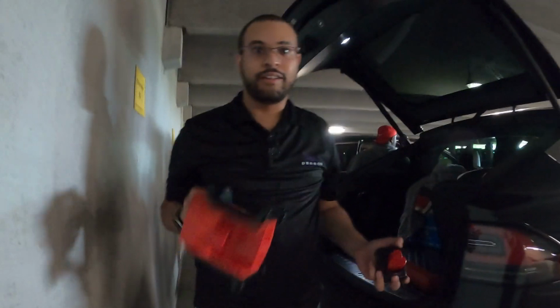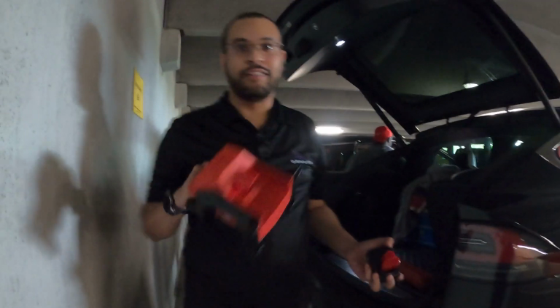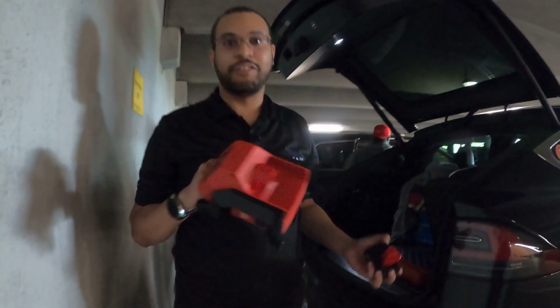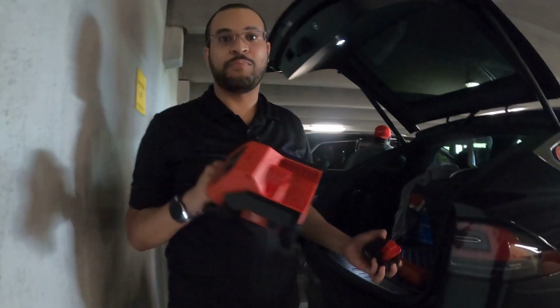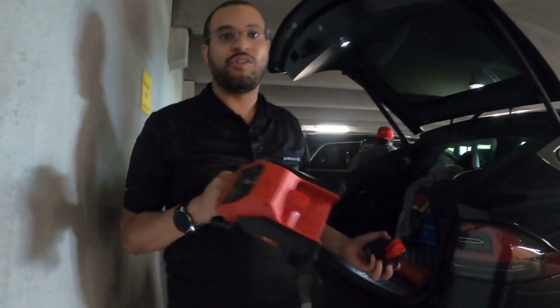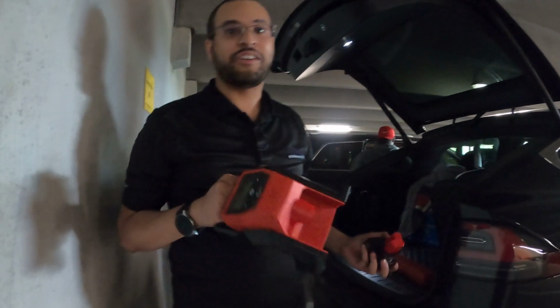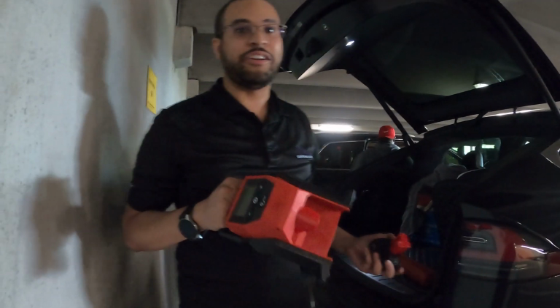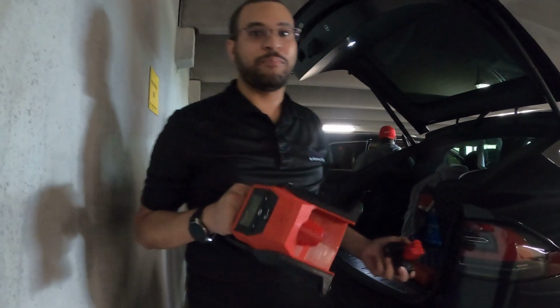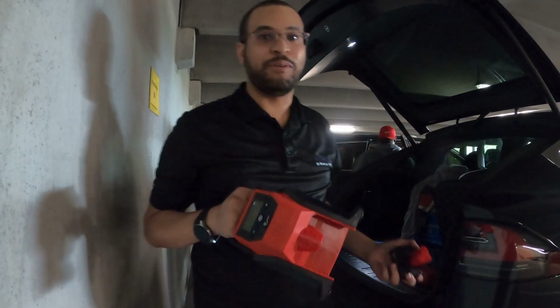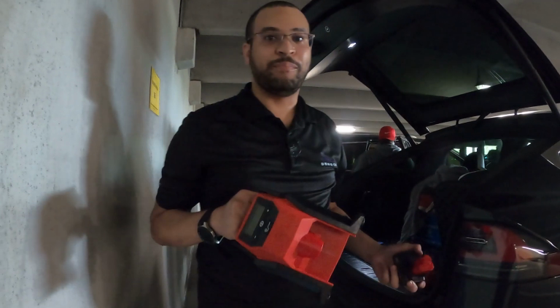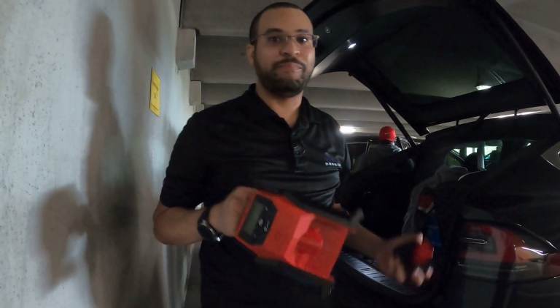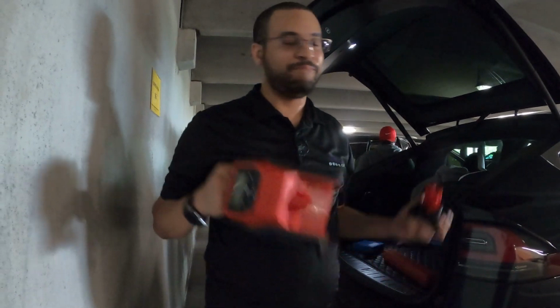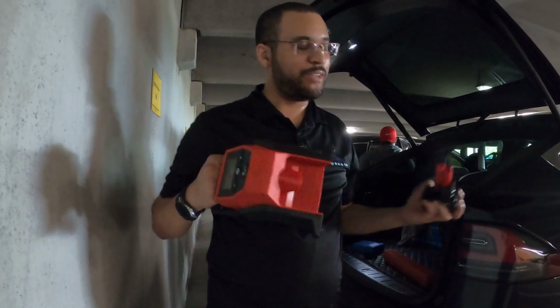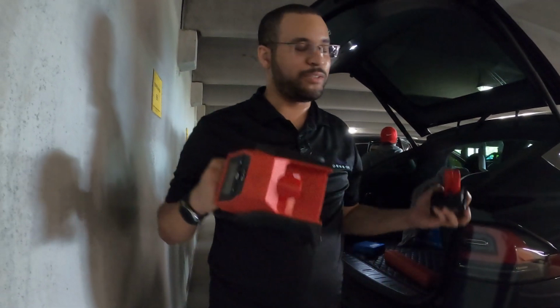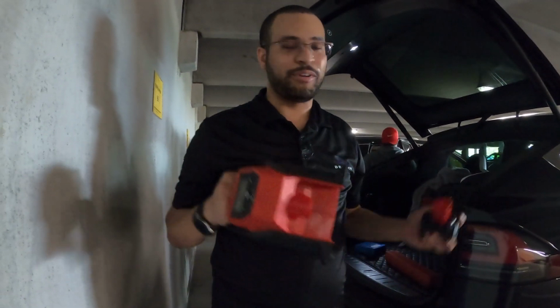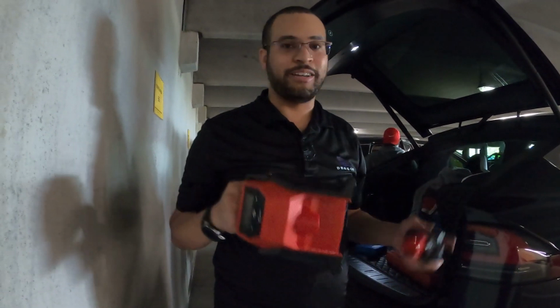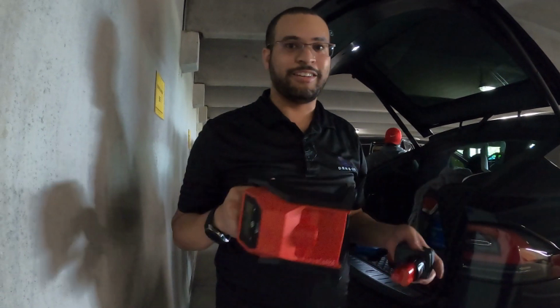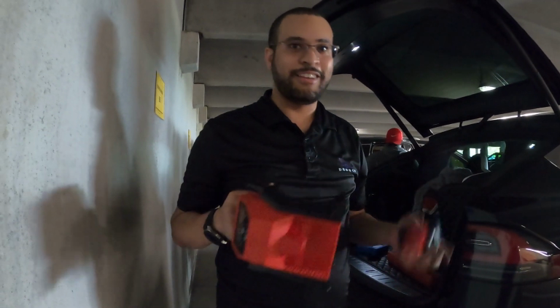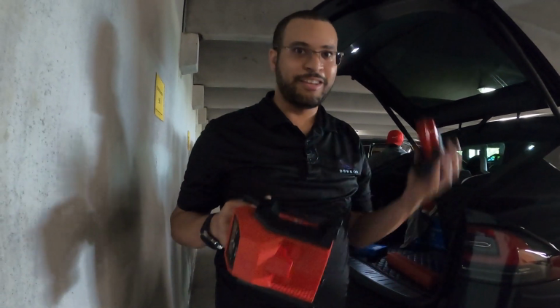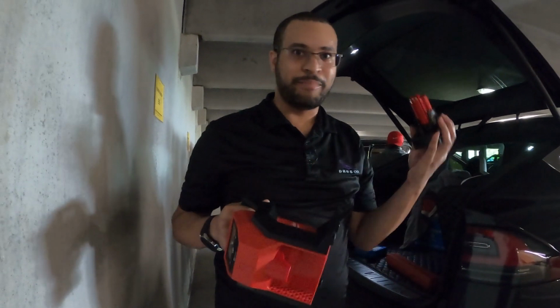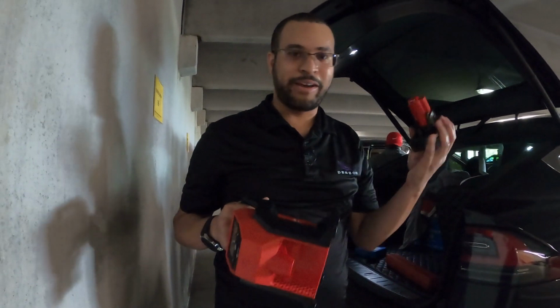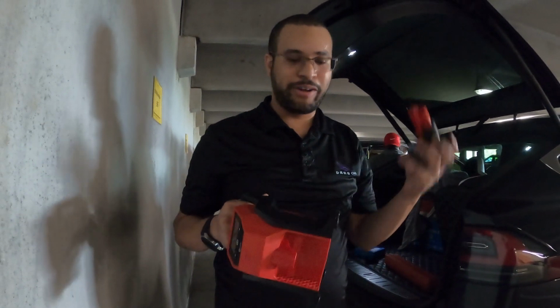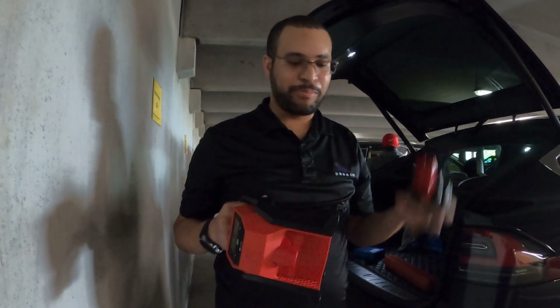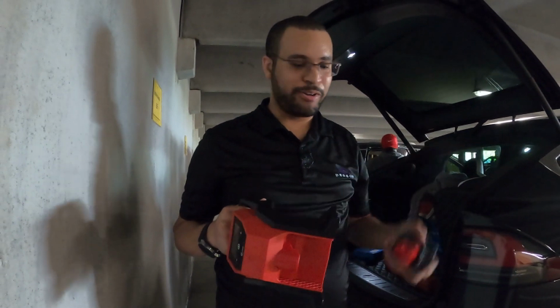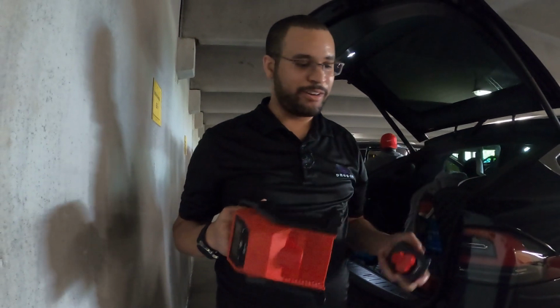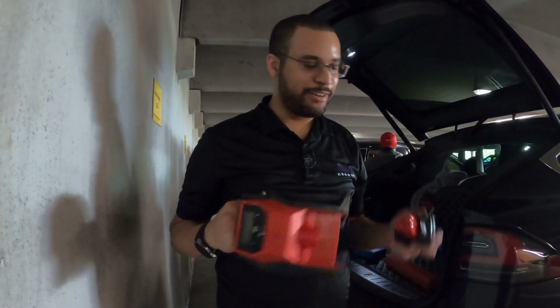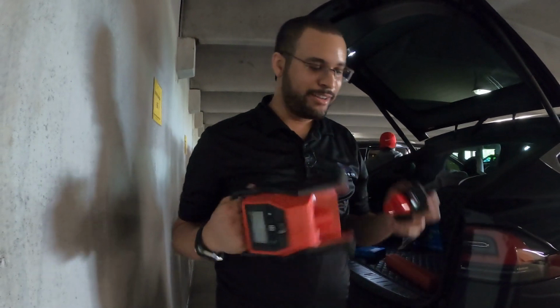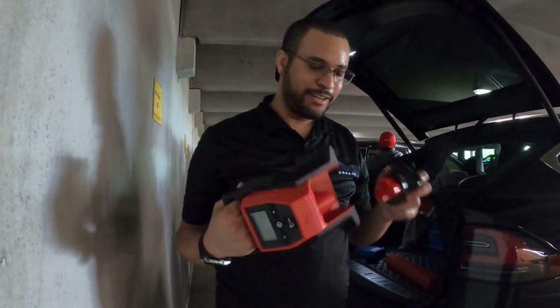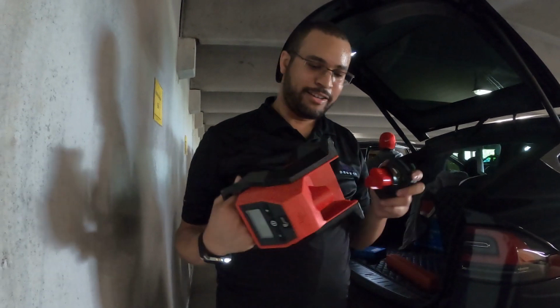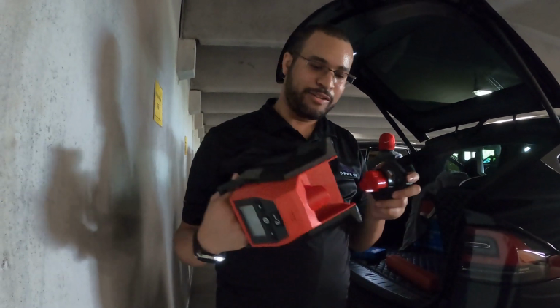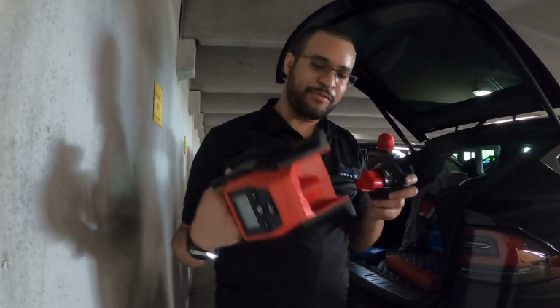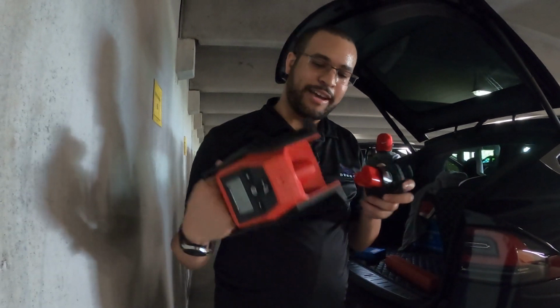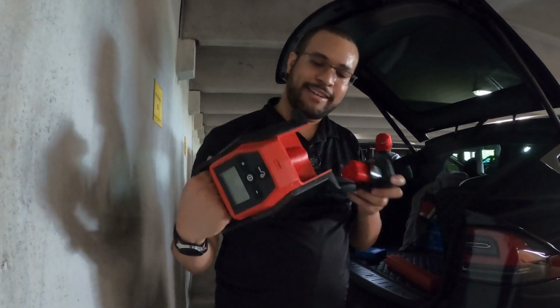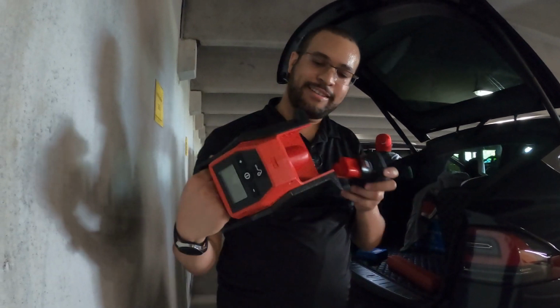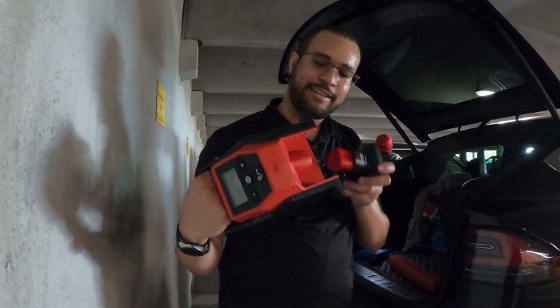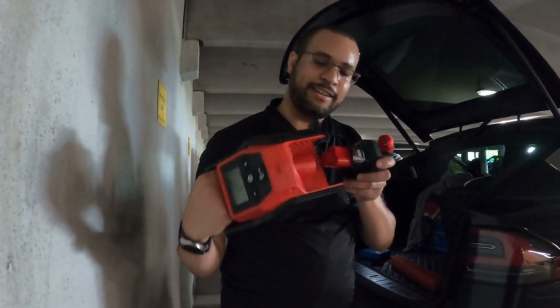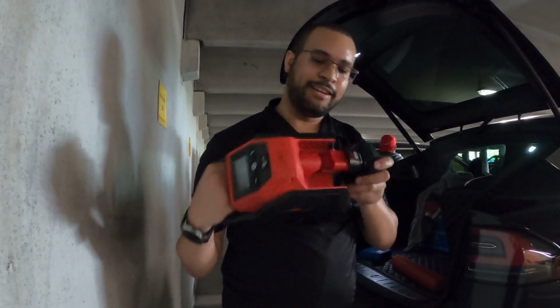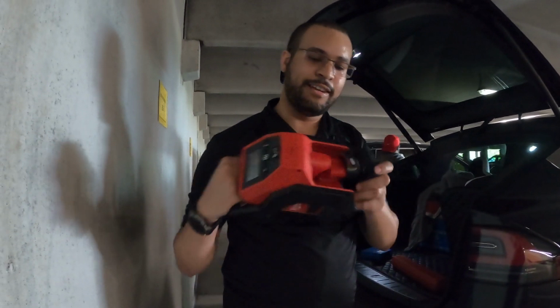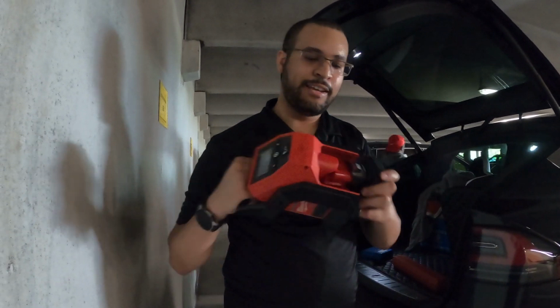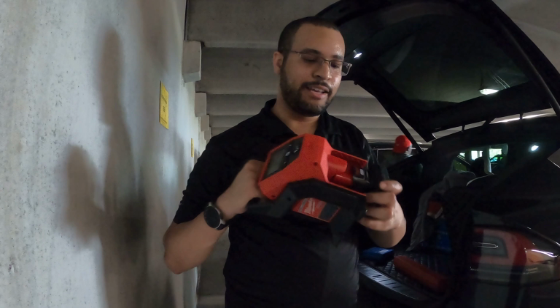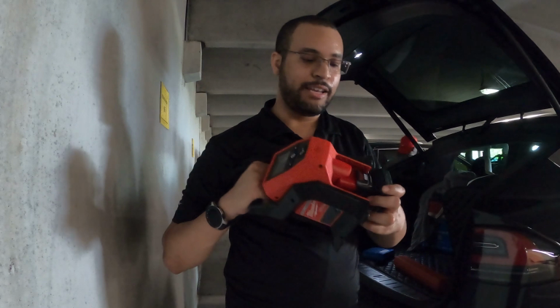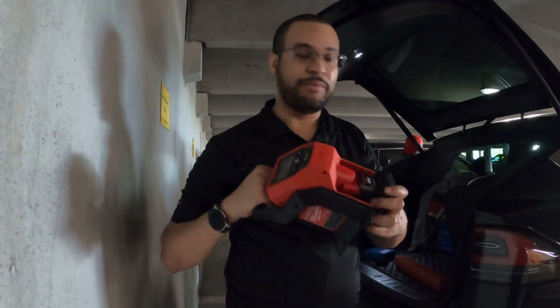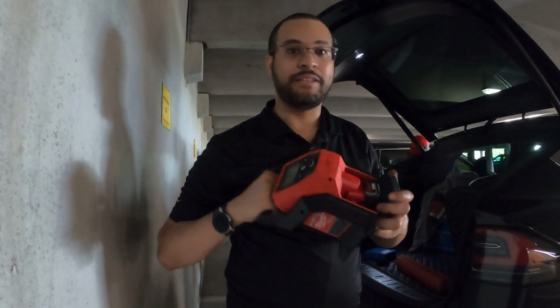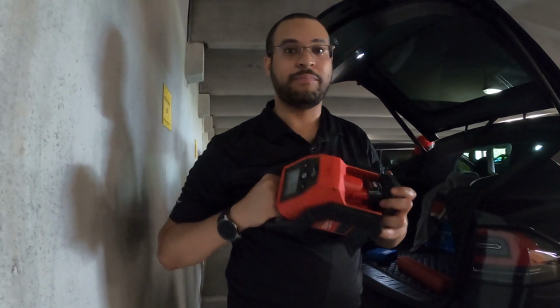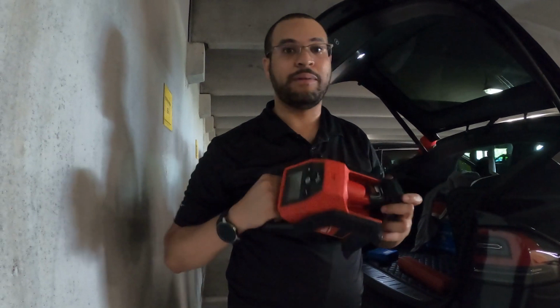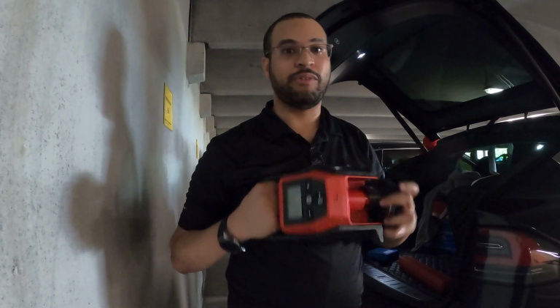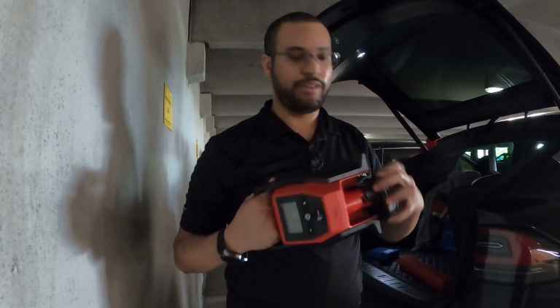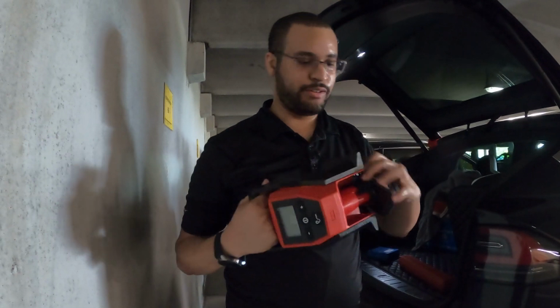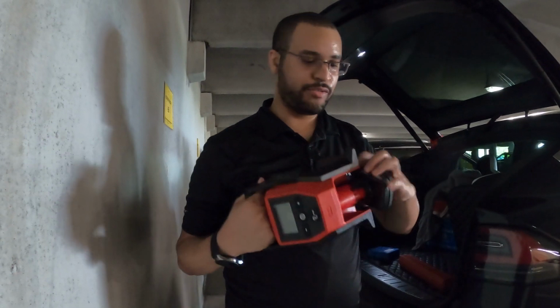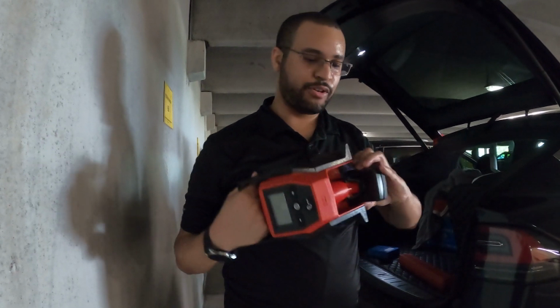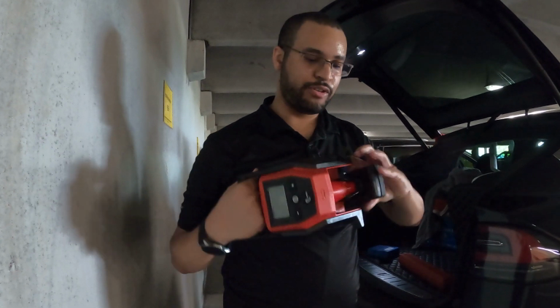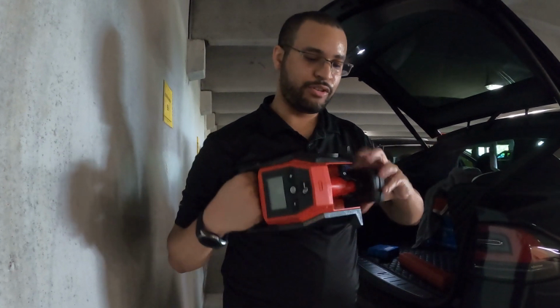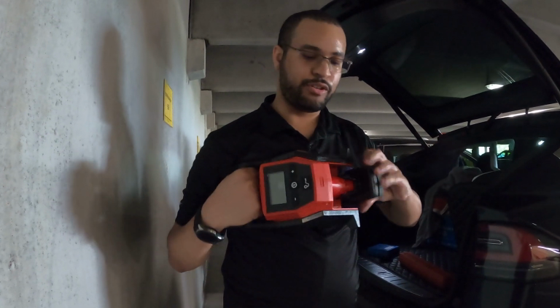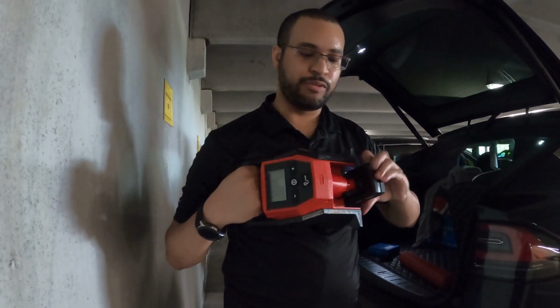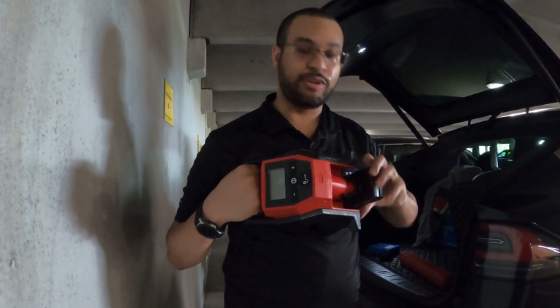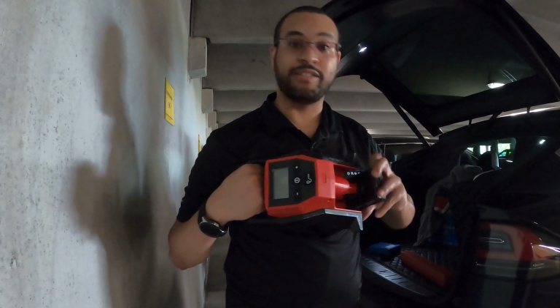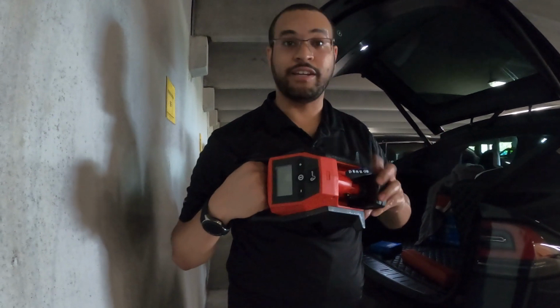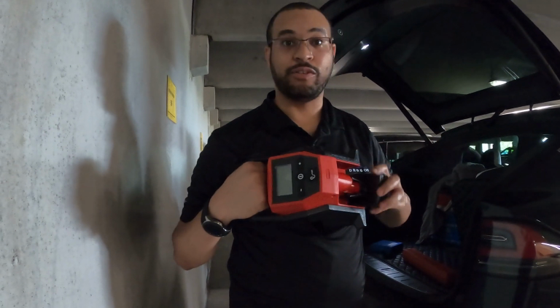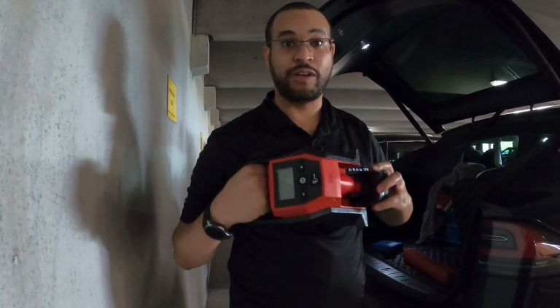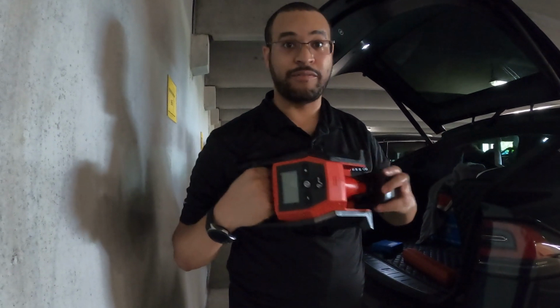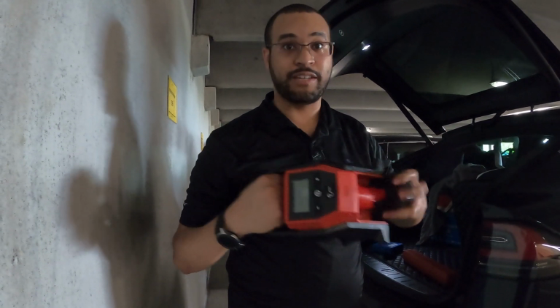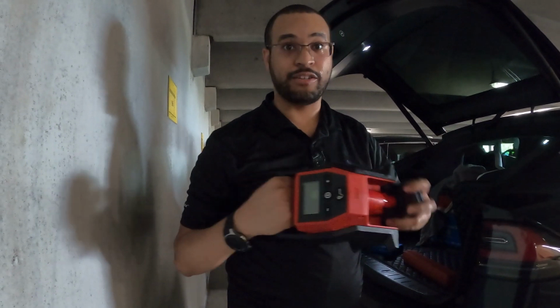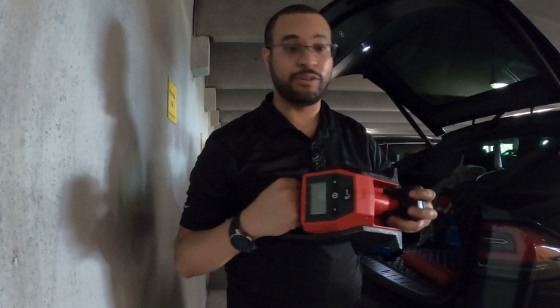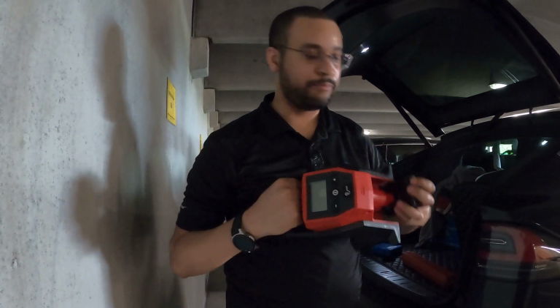This Milwaukee pump is great — battery operated, it's fast, and it even has a memory as far as what setting you have it set to.